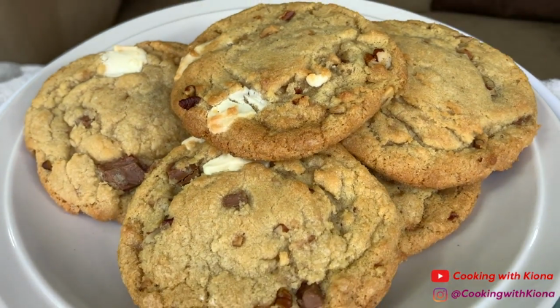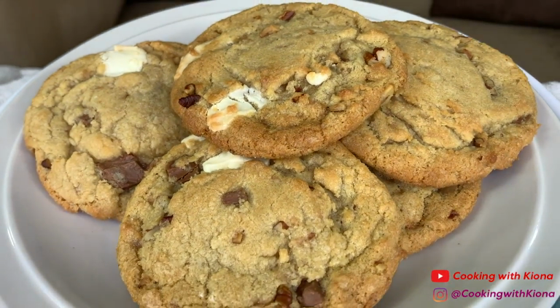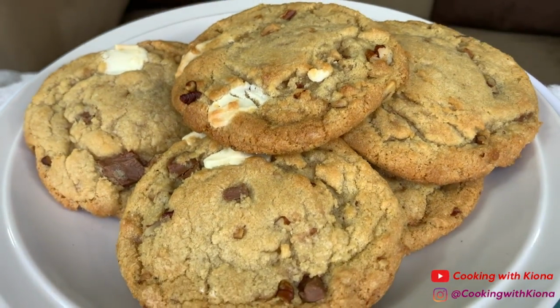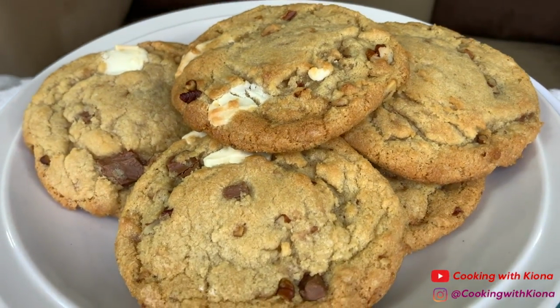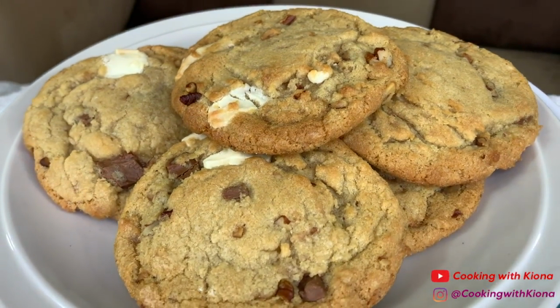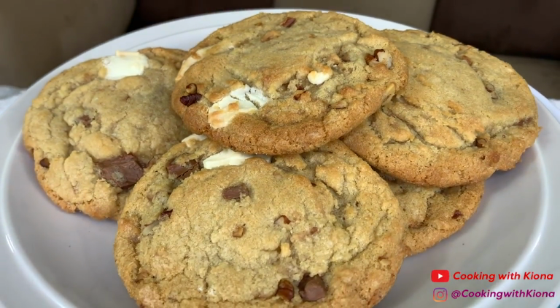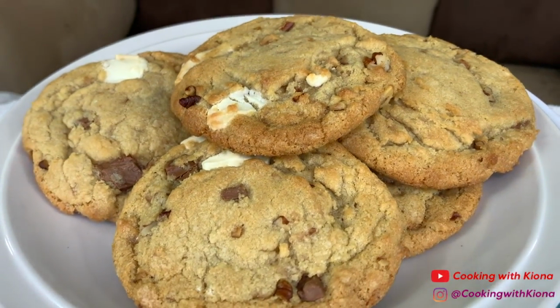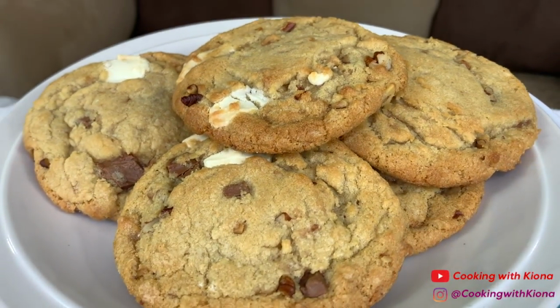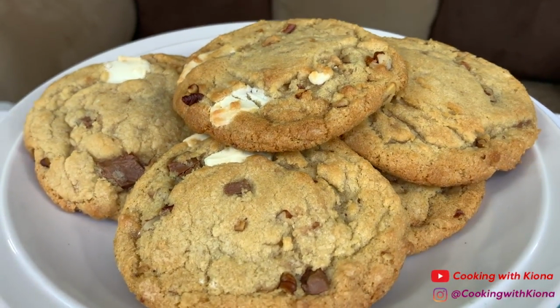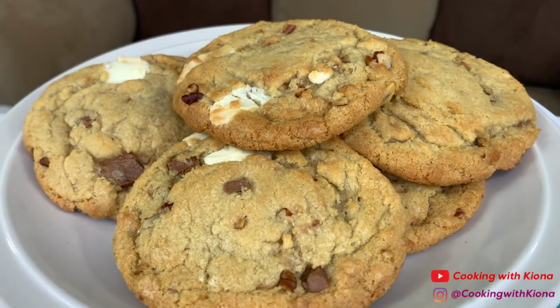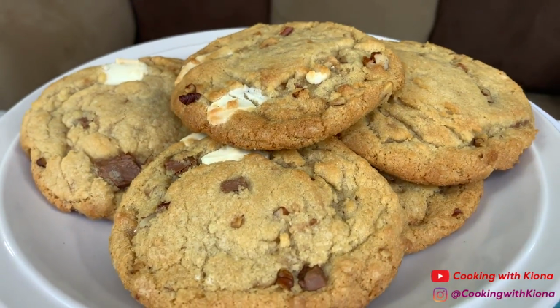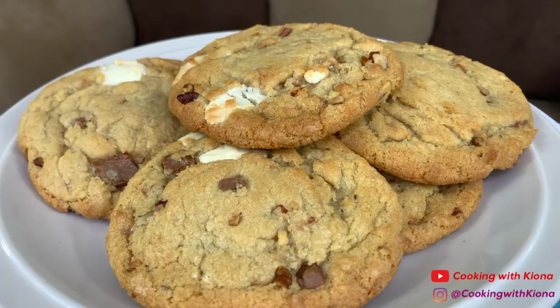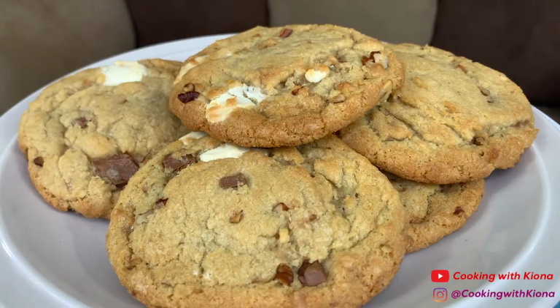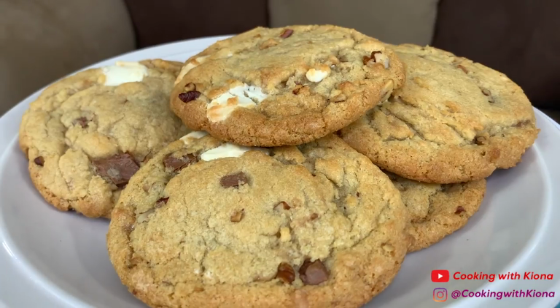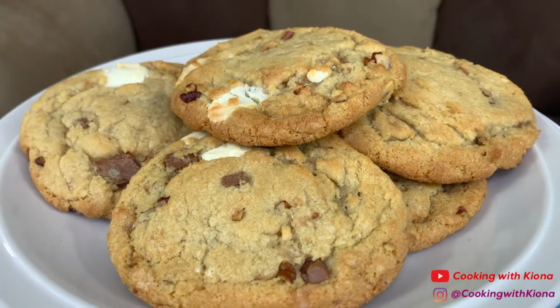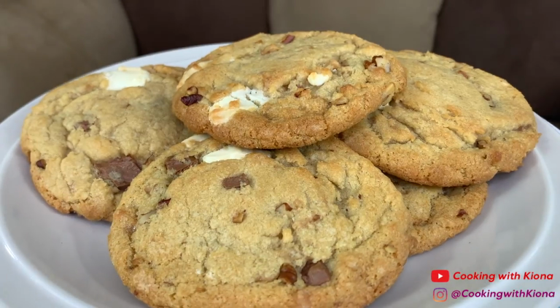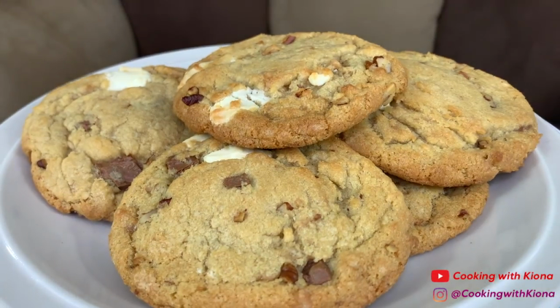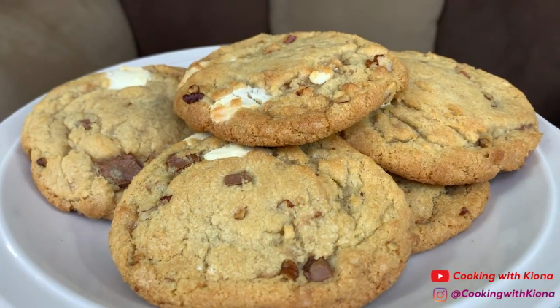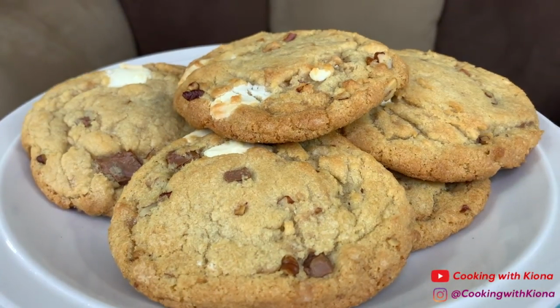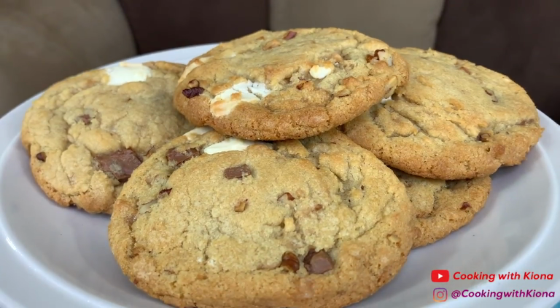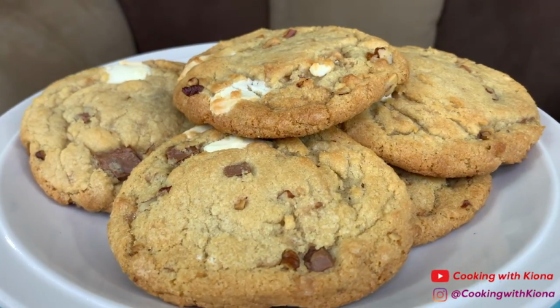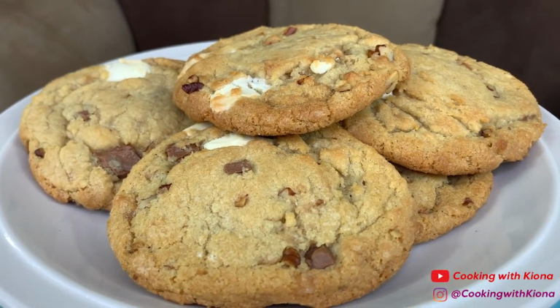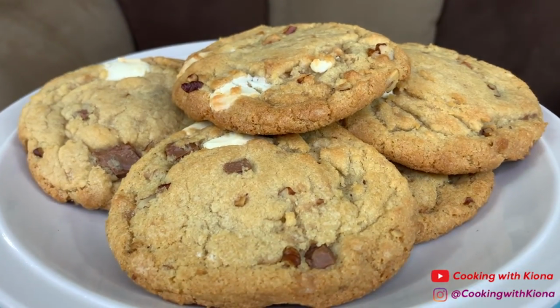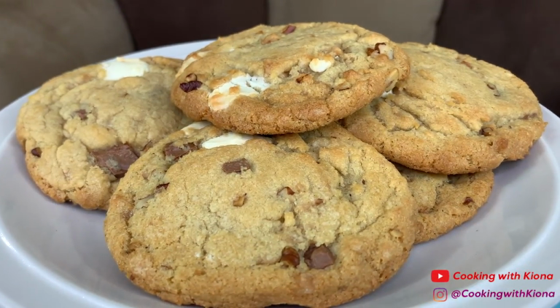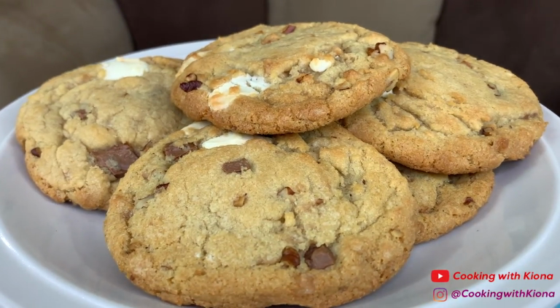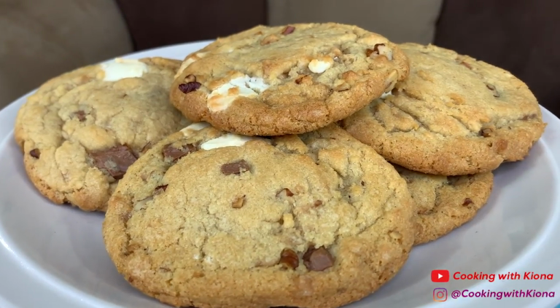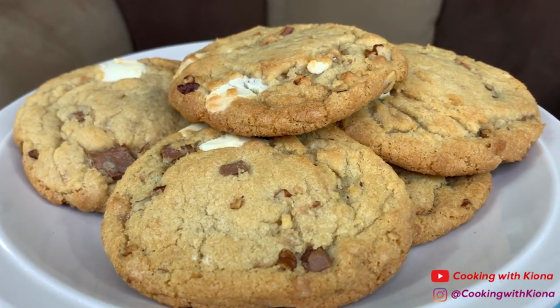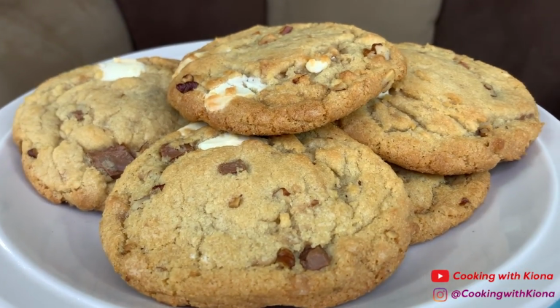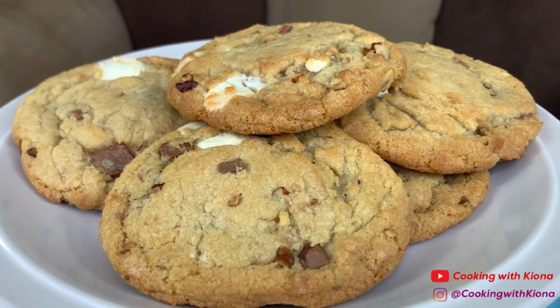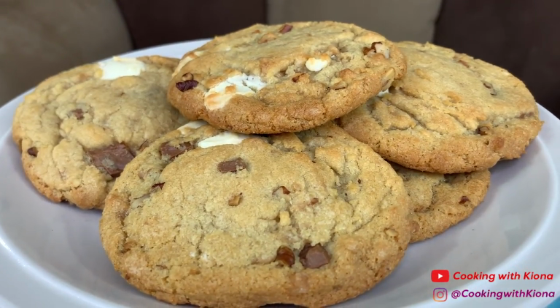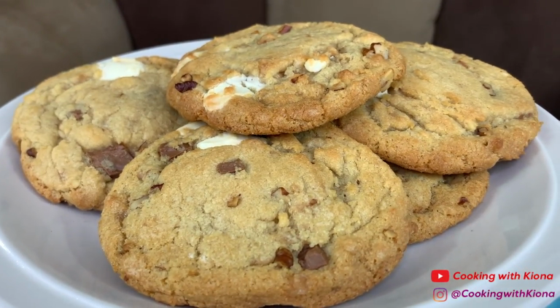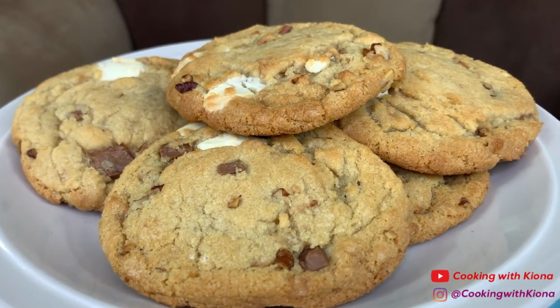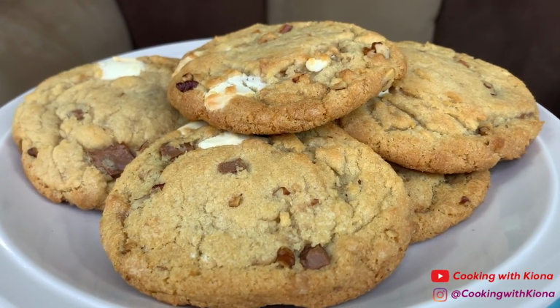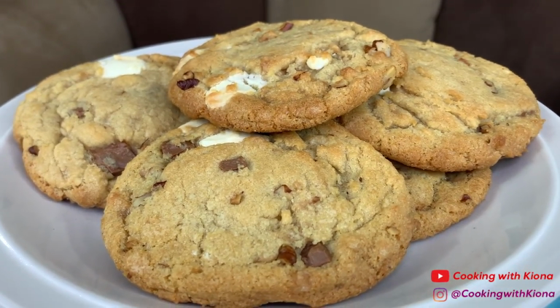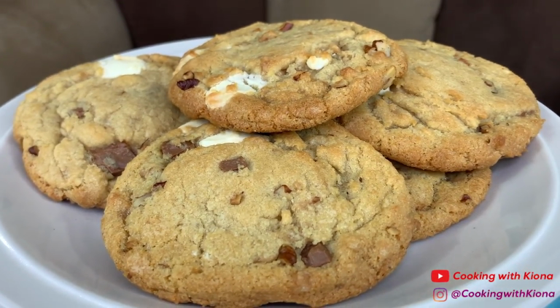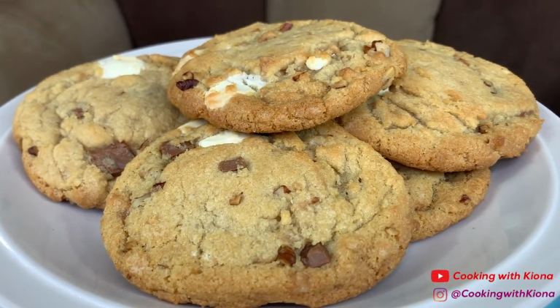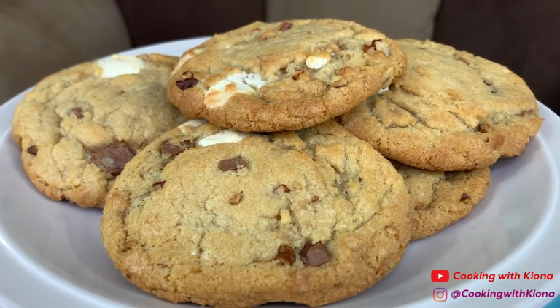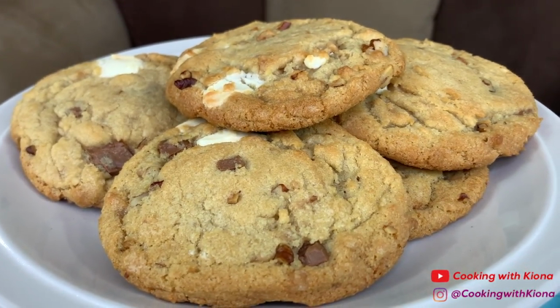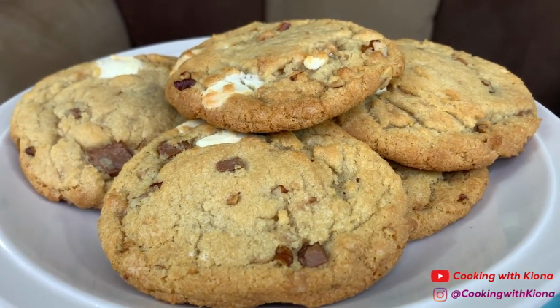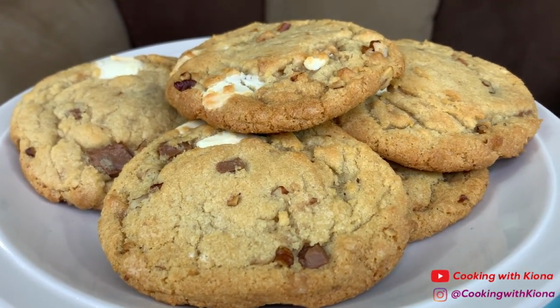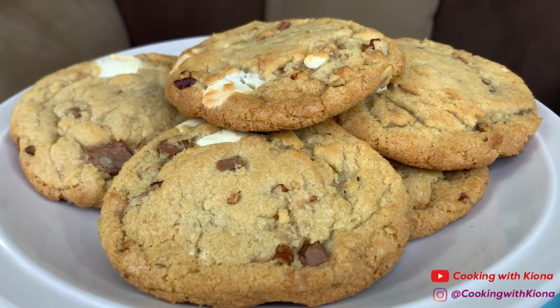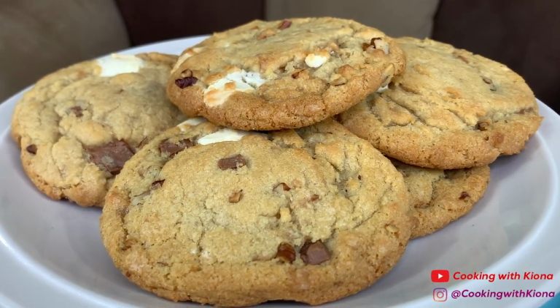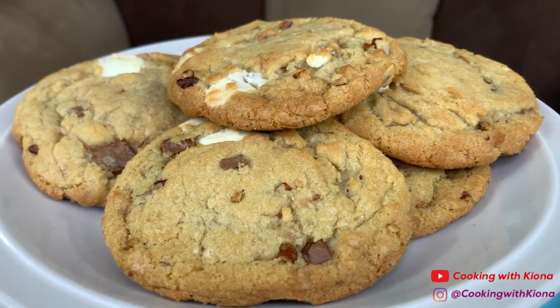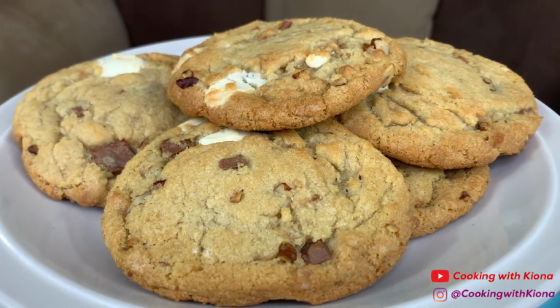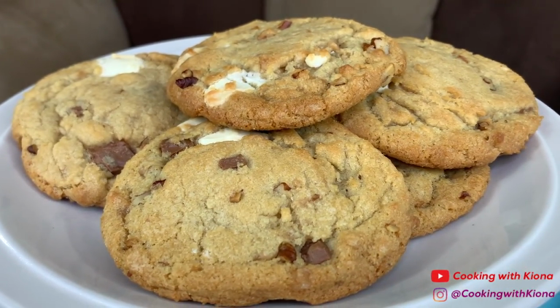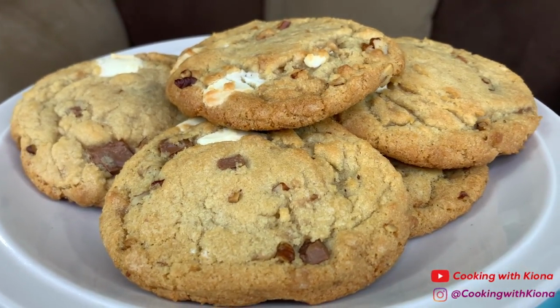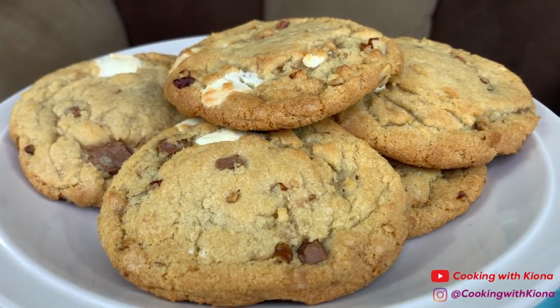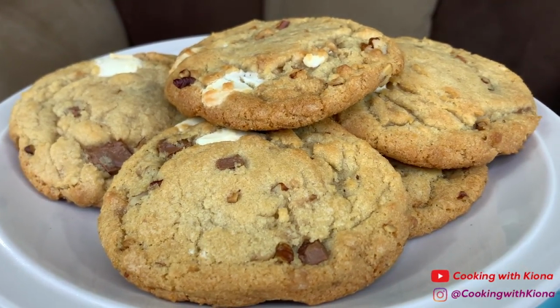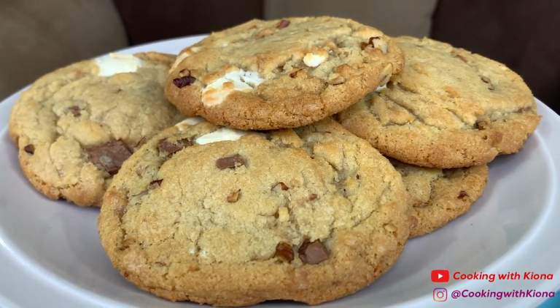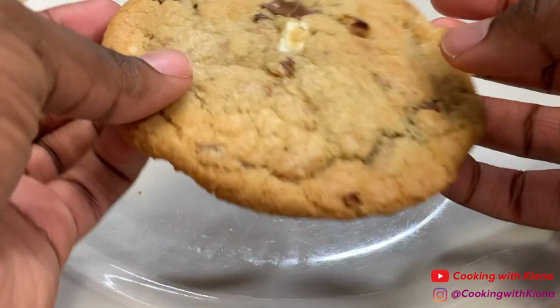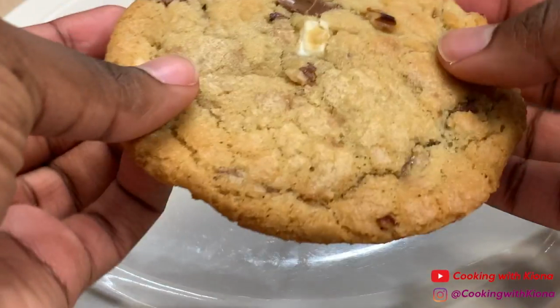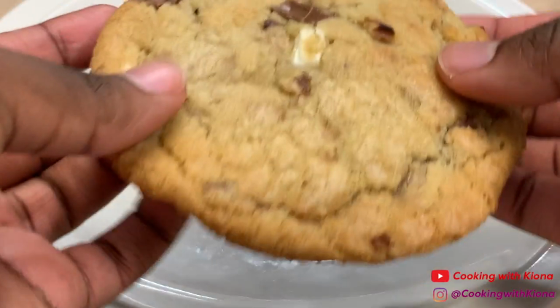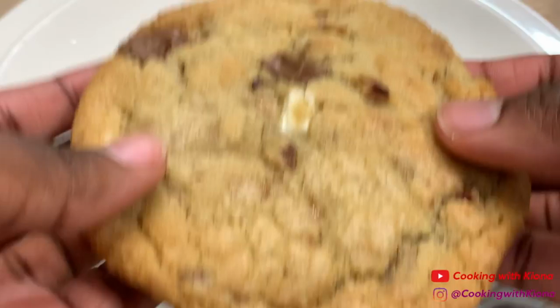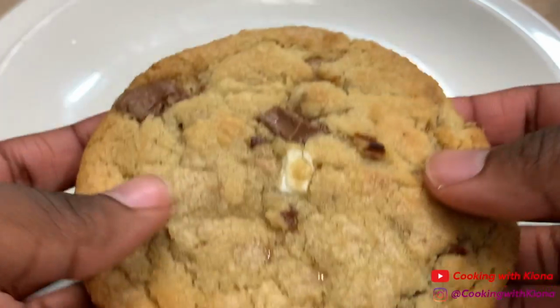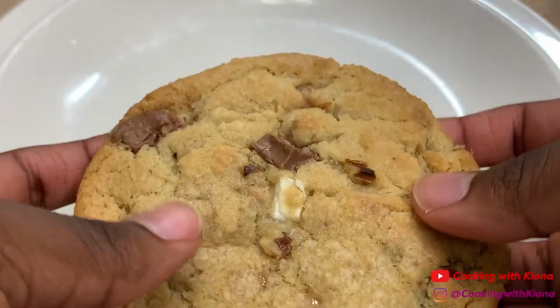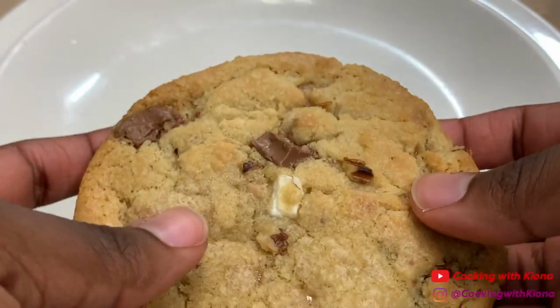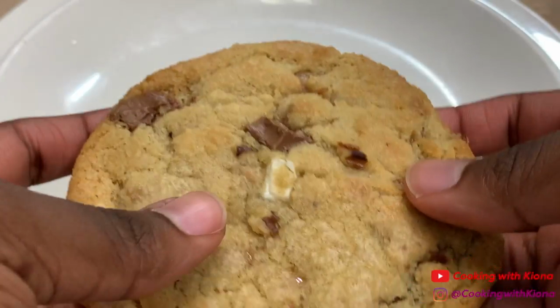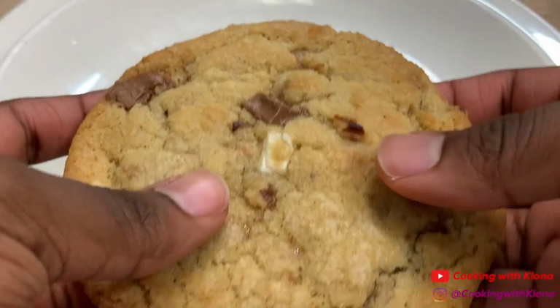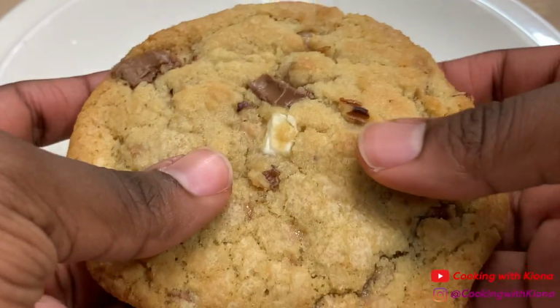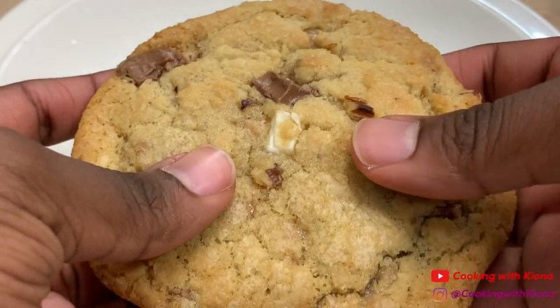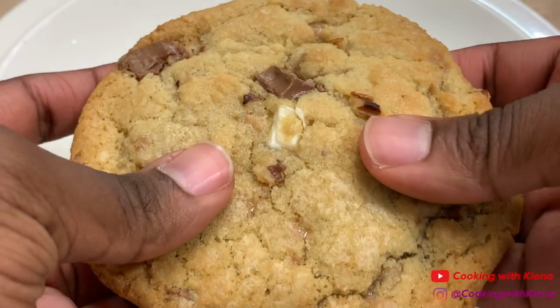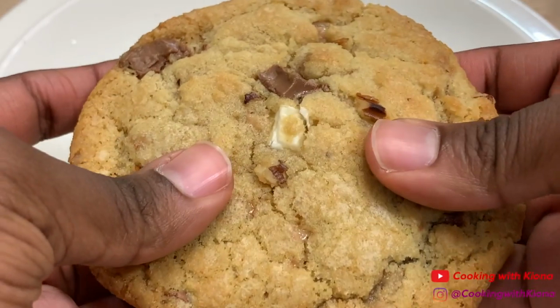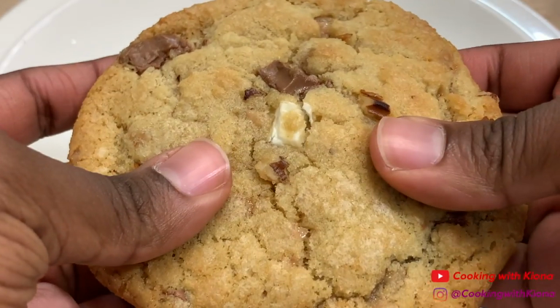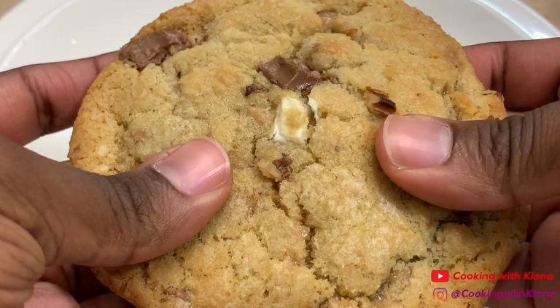Hey everyone, today I'll be teaching you how to make these delicious kitchen sink cookies. This is a quick and easy recipe, so let's get started with the video.